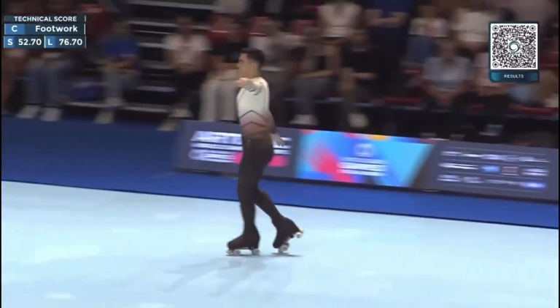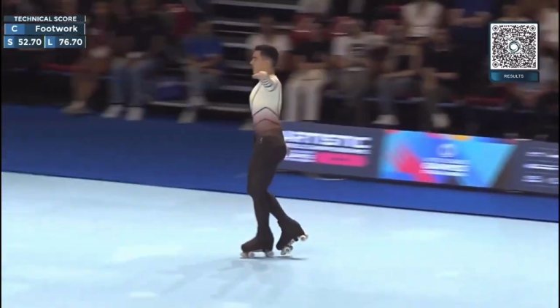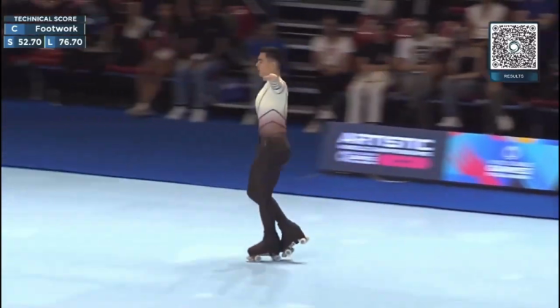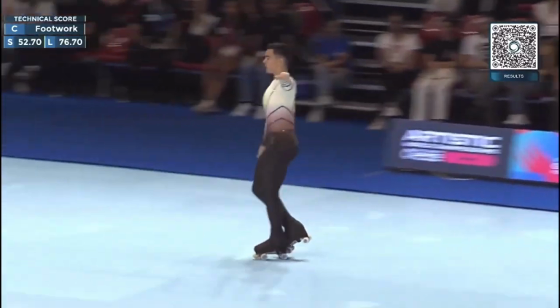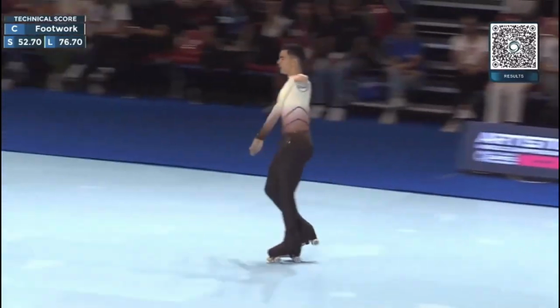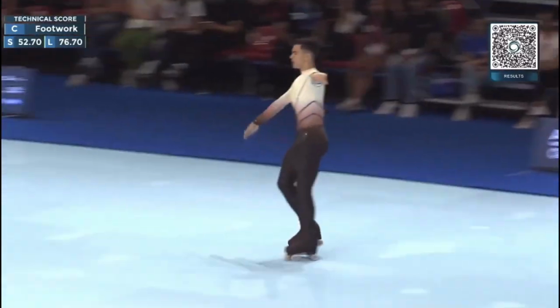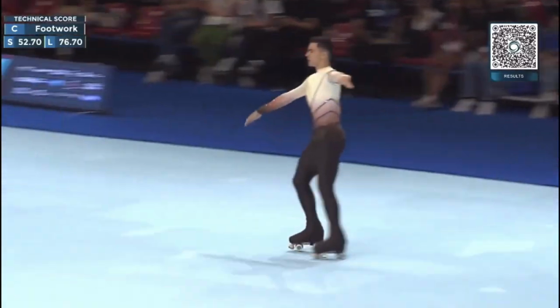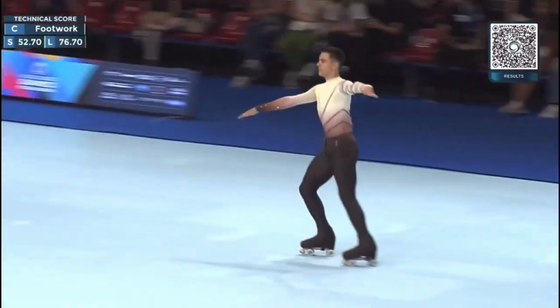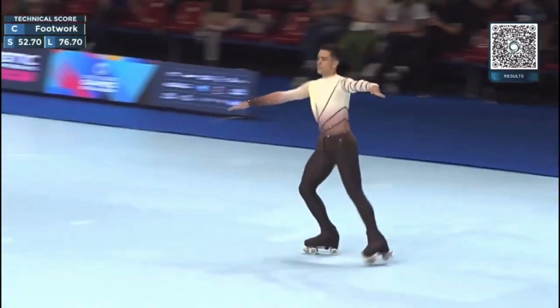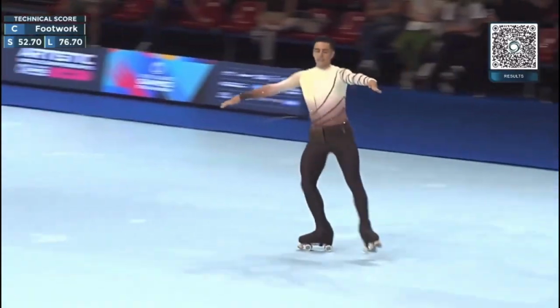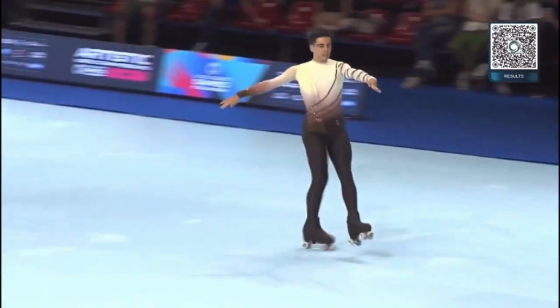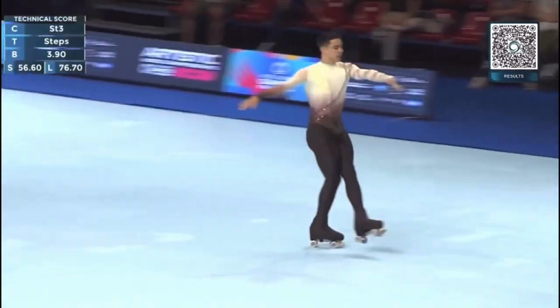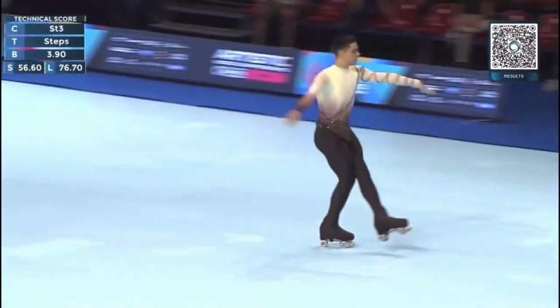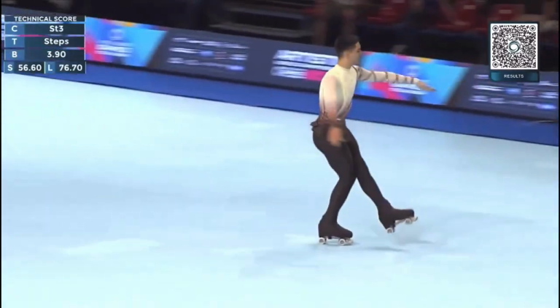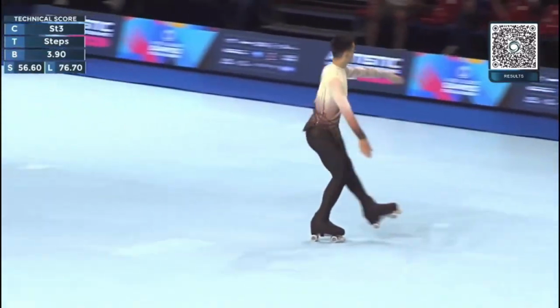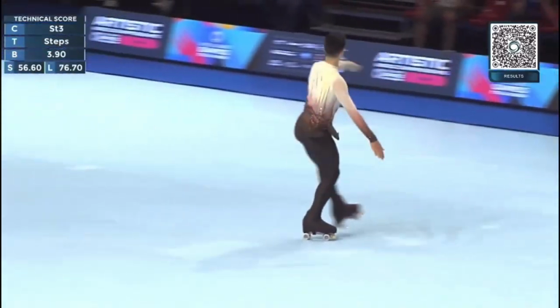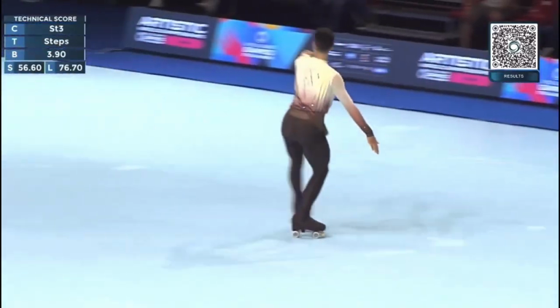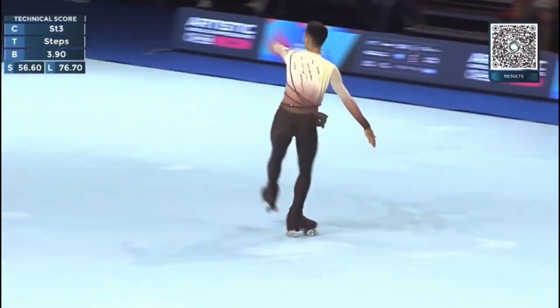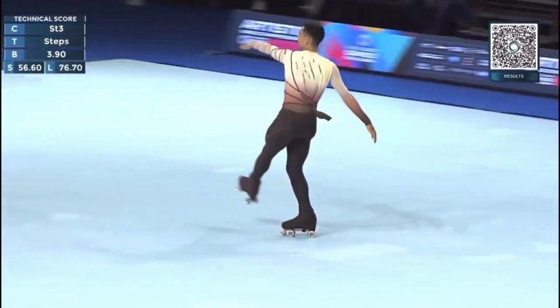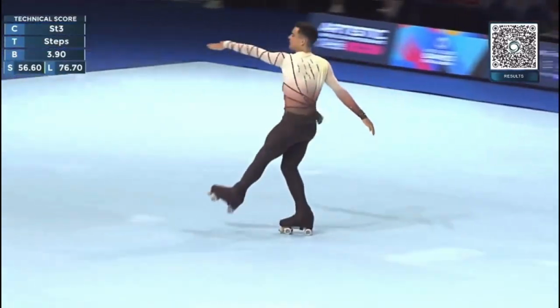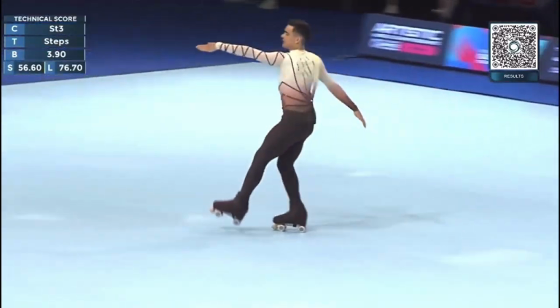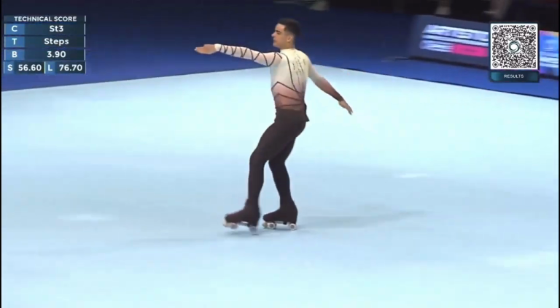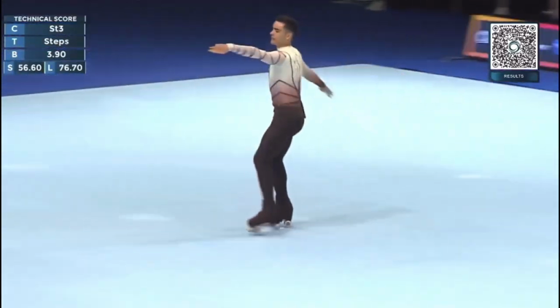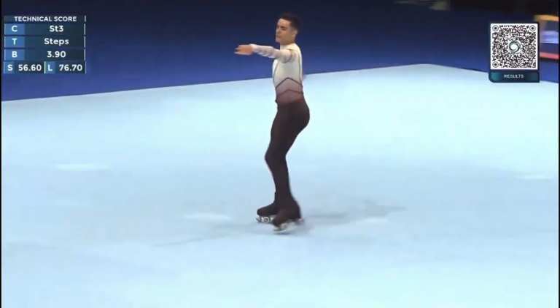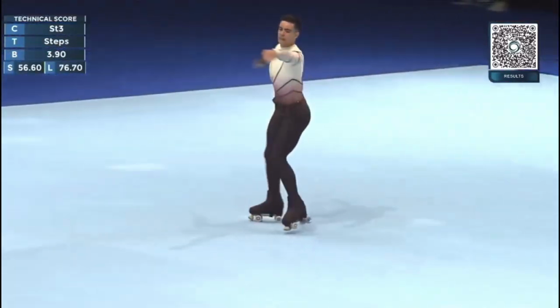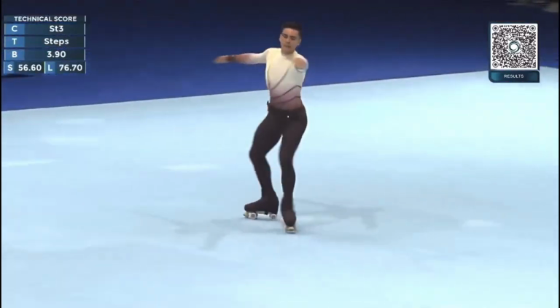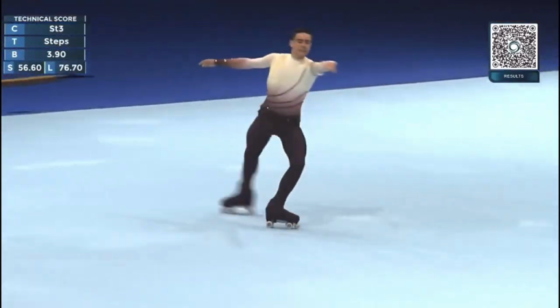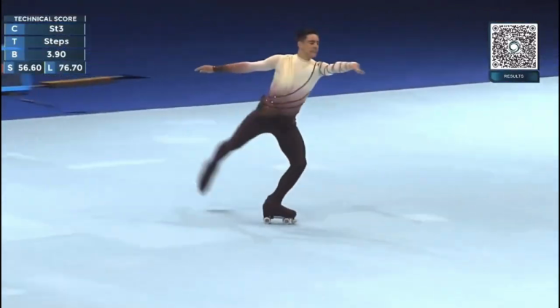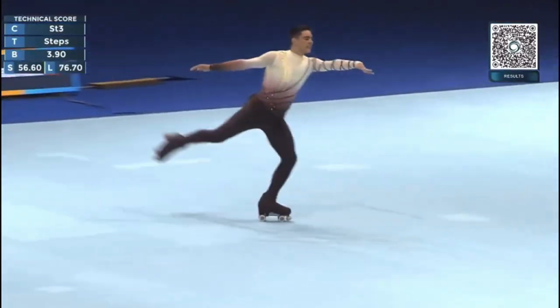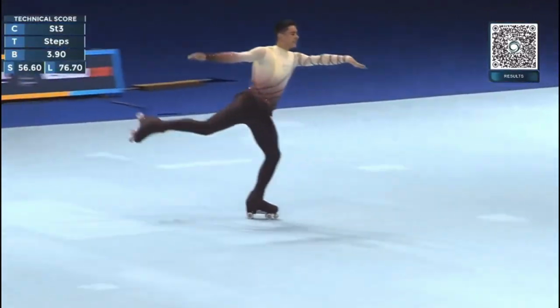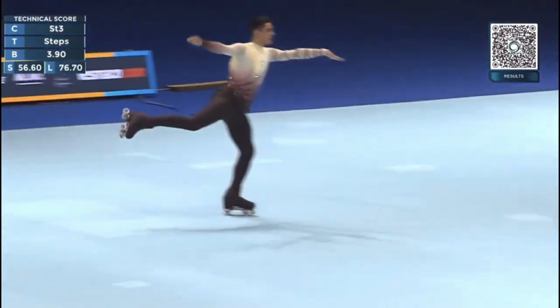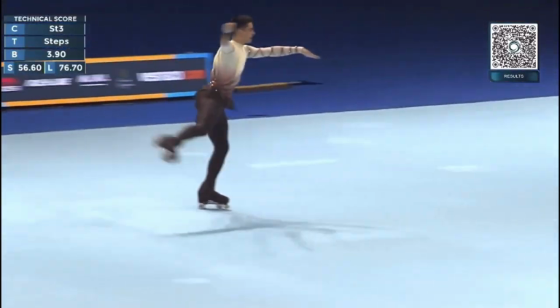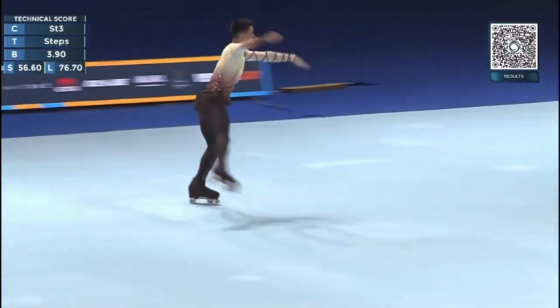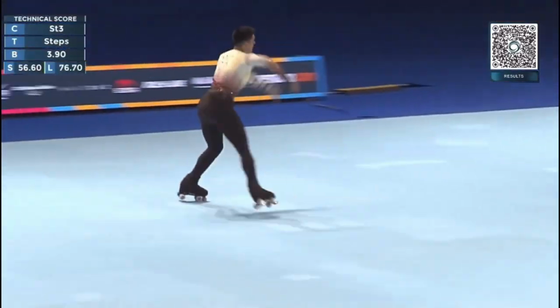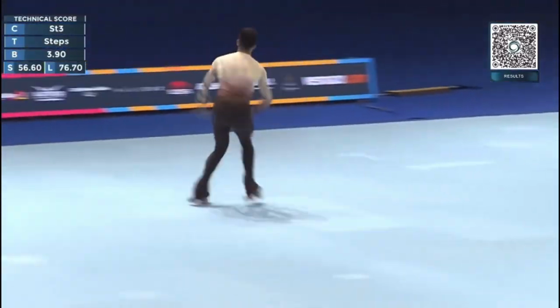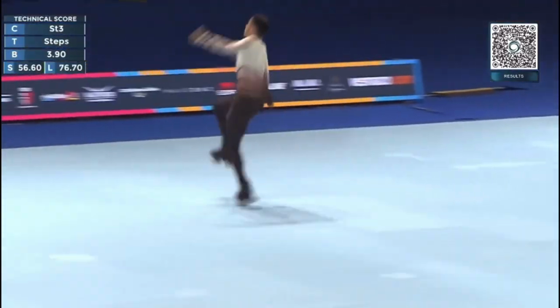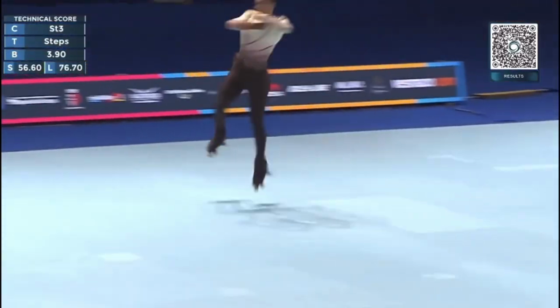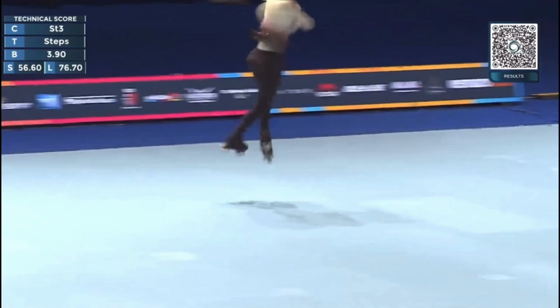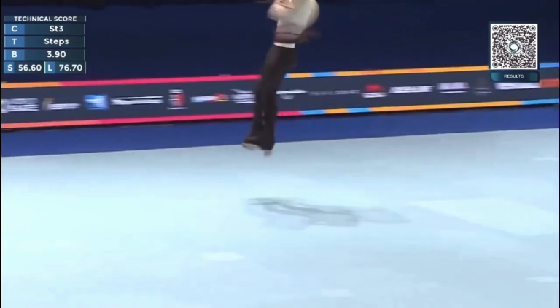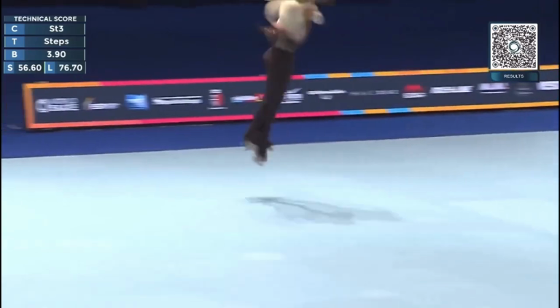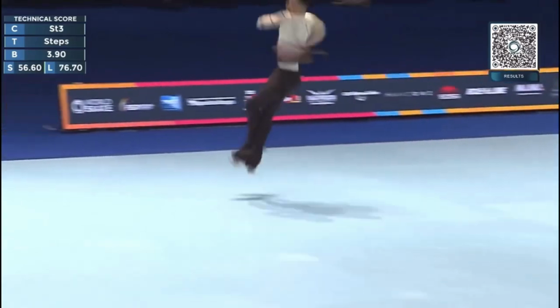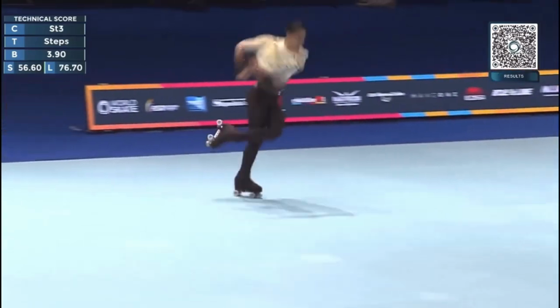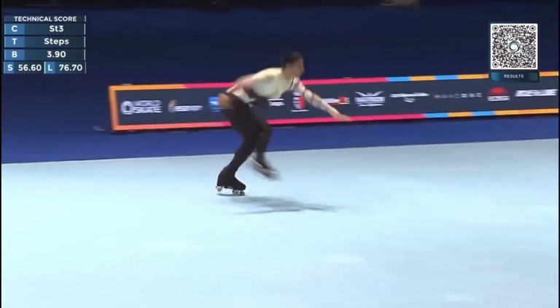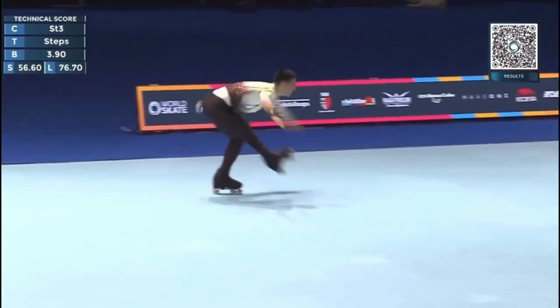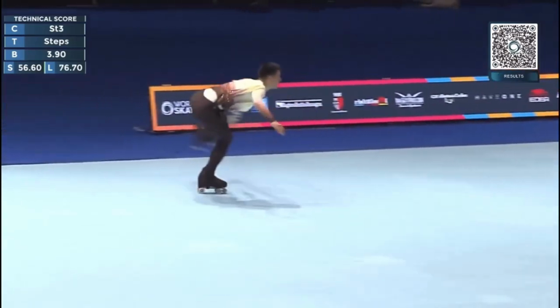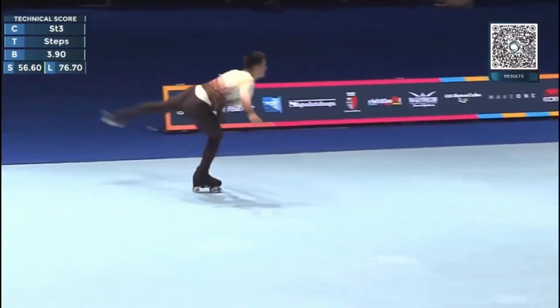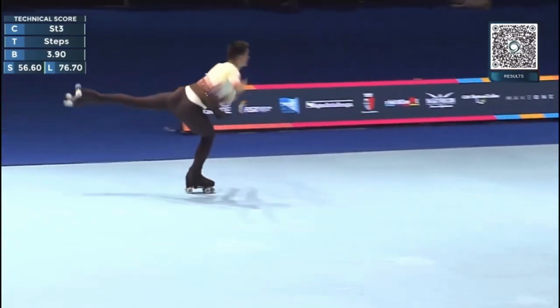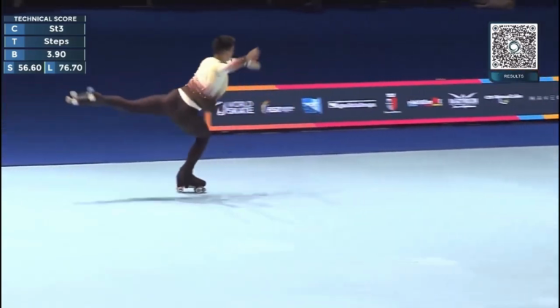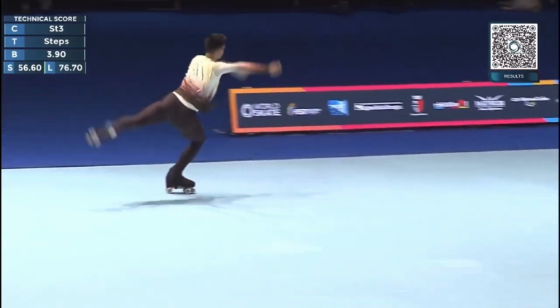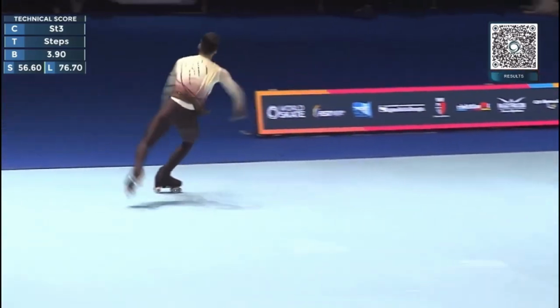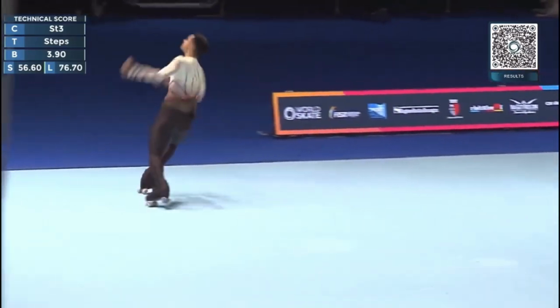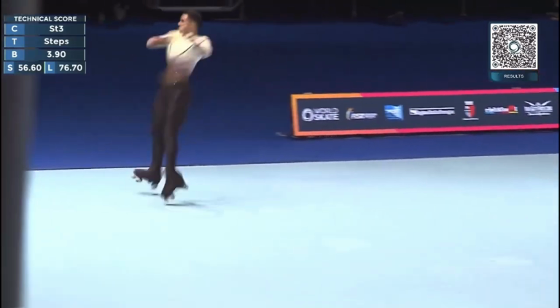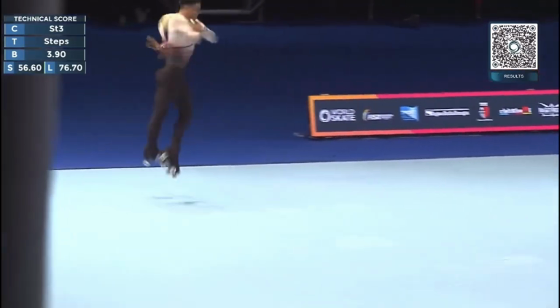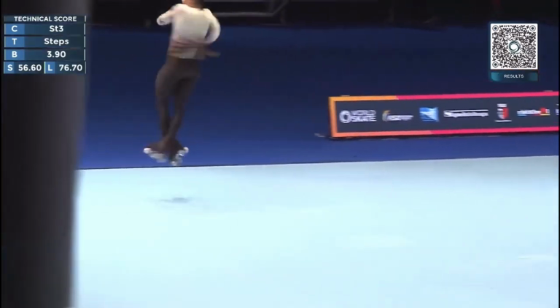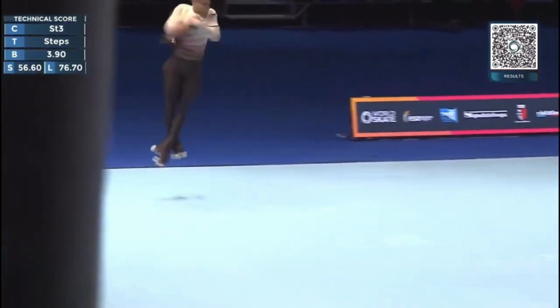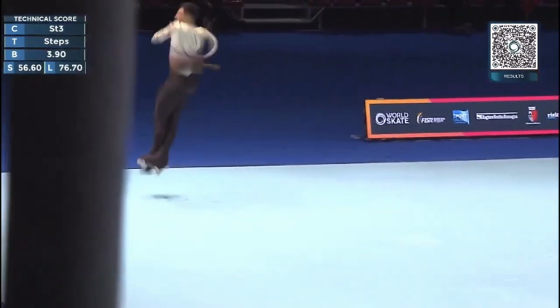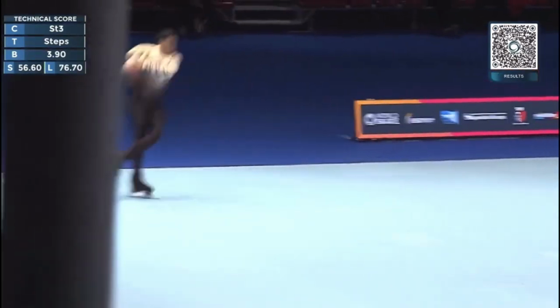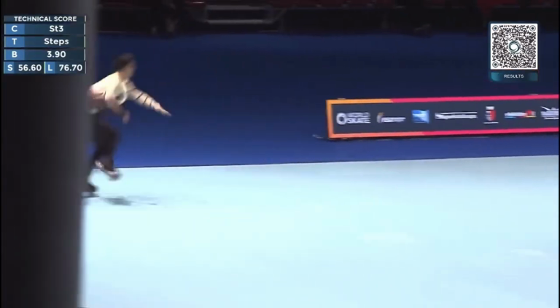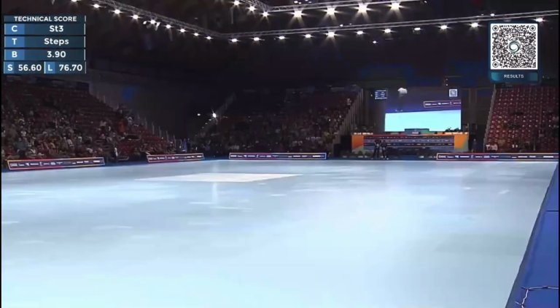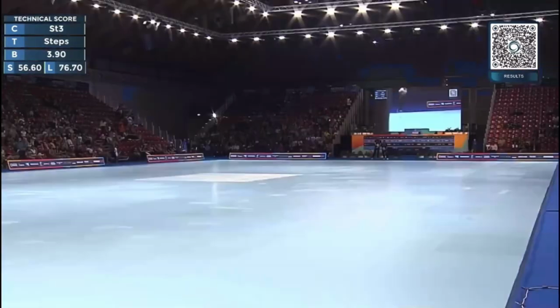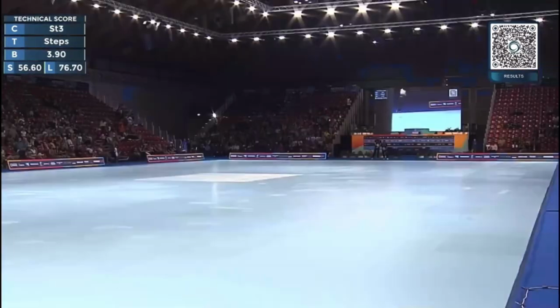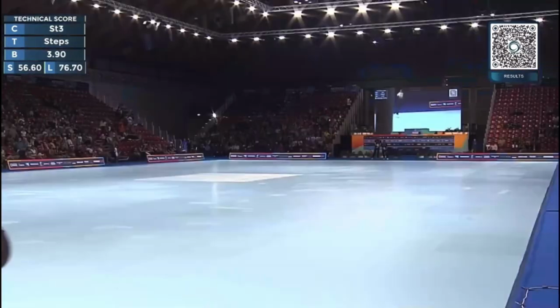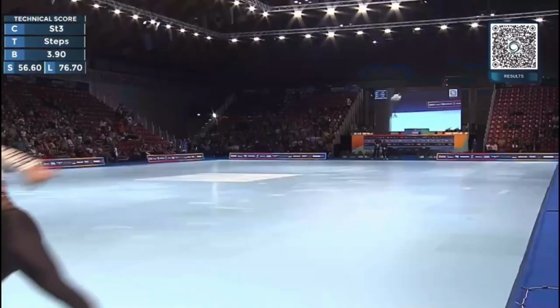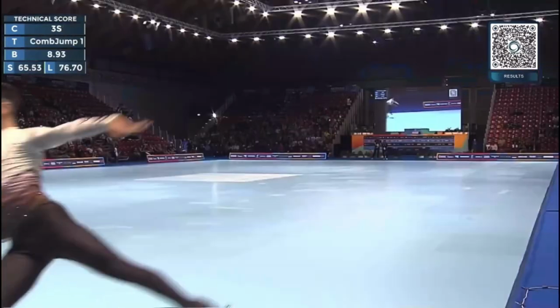Footwork sequence, very smooth. Triple Salchow, triple toe.